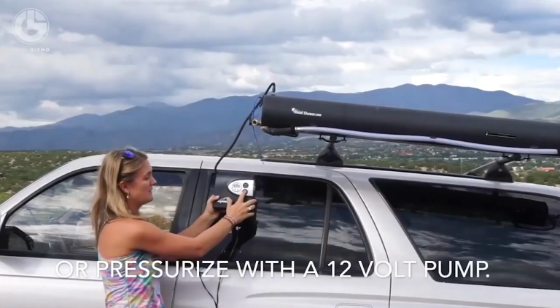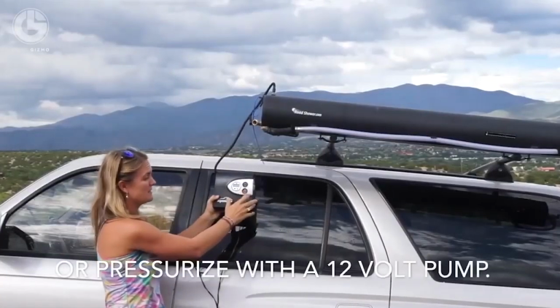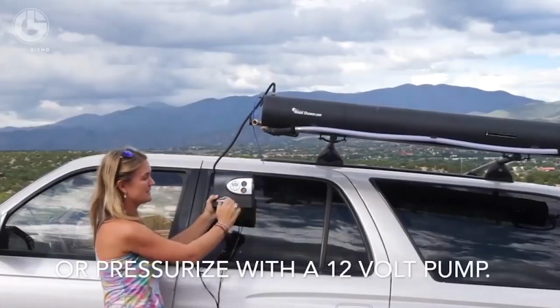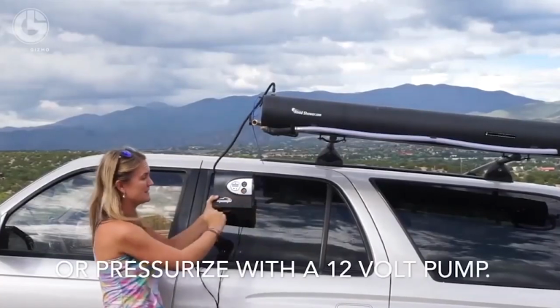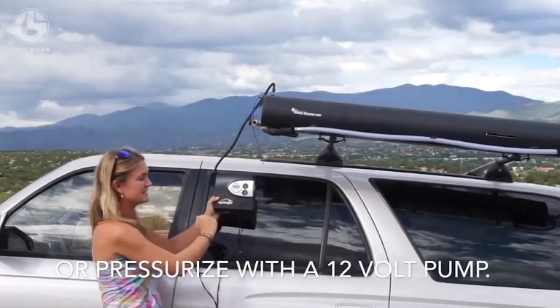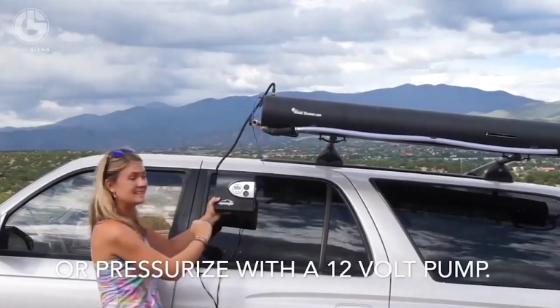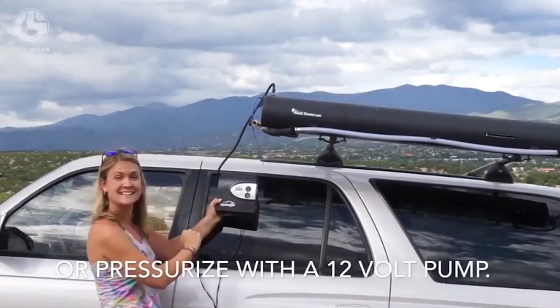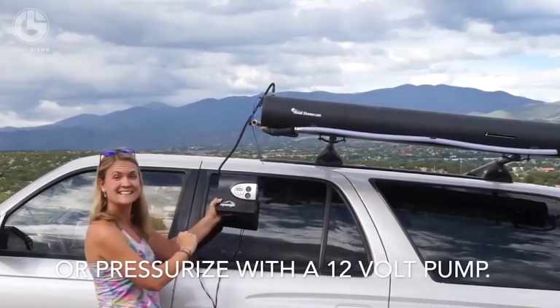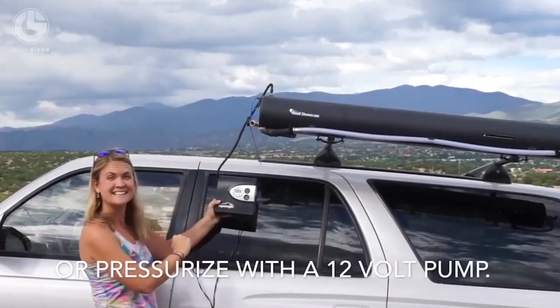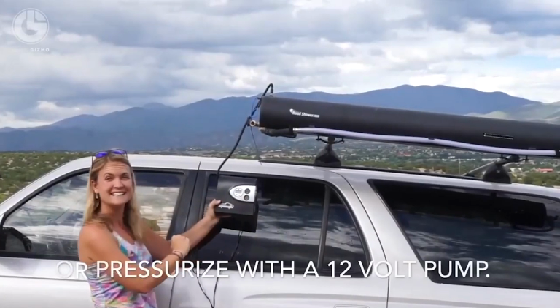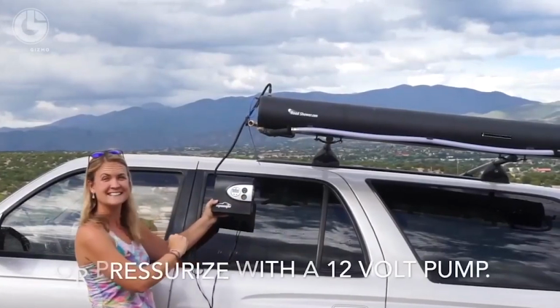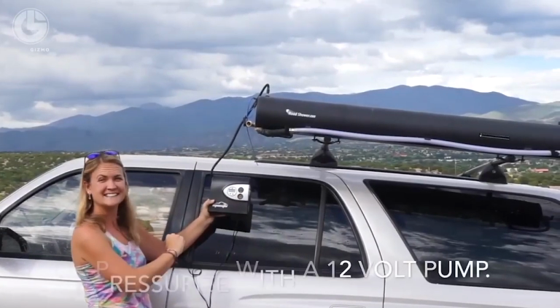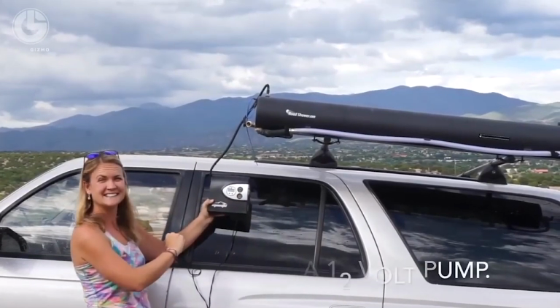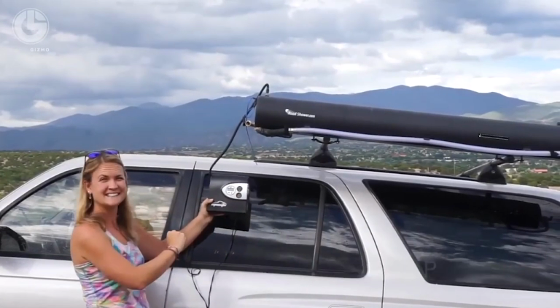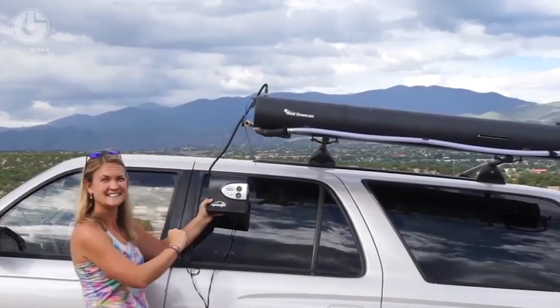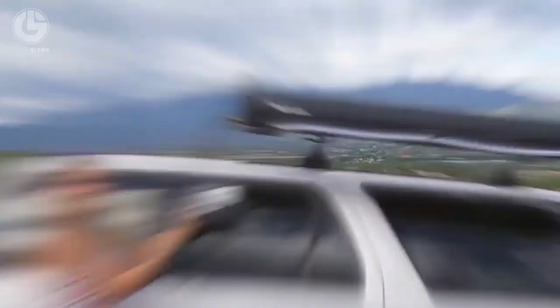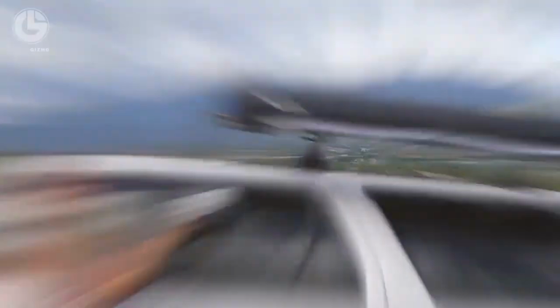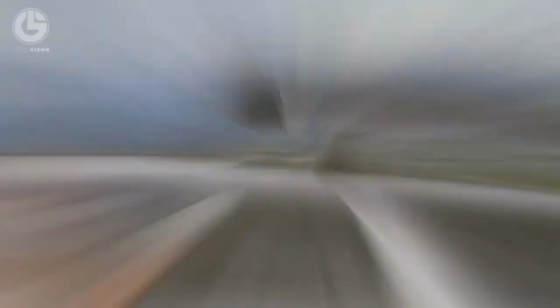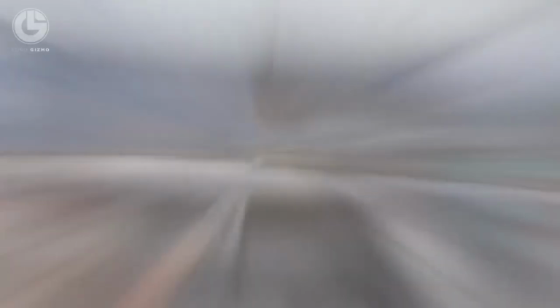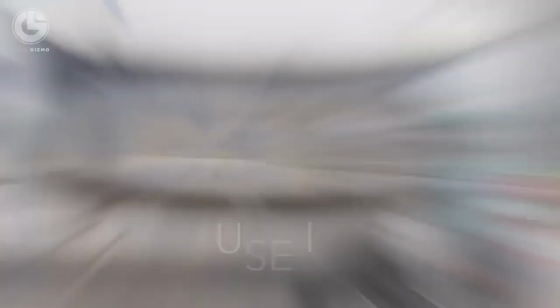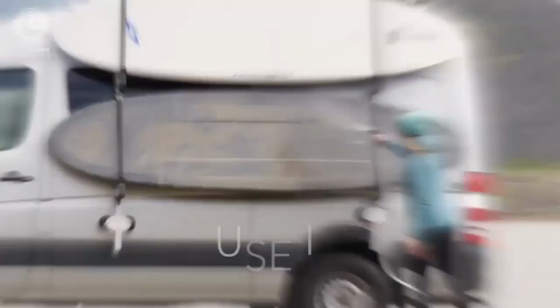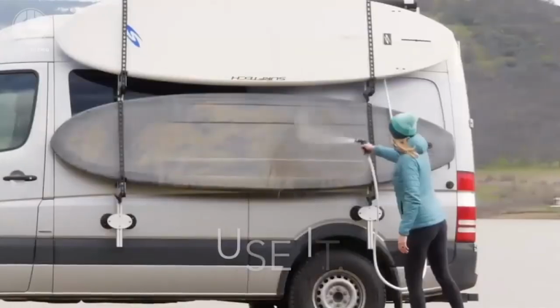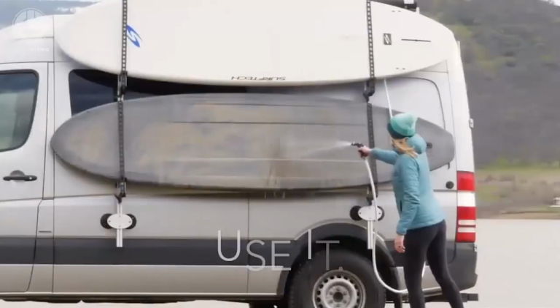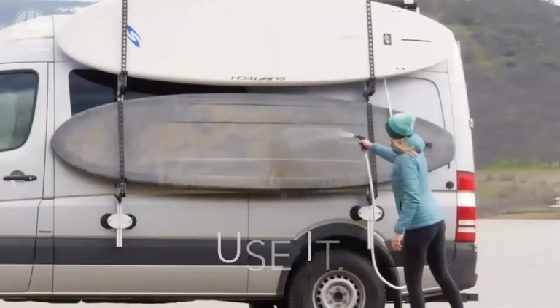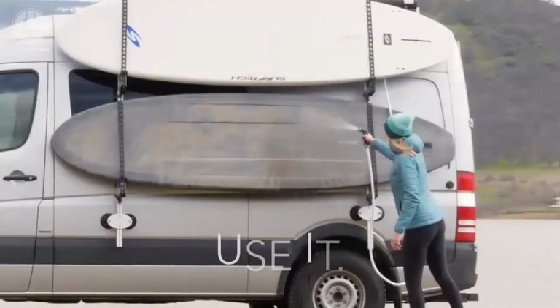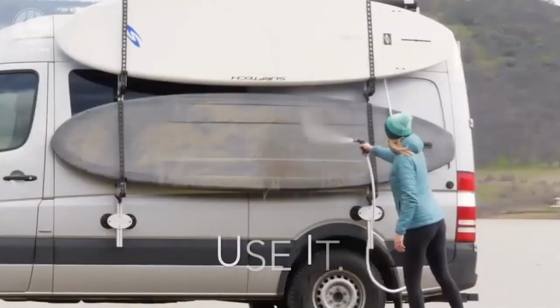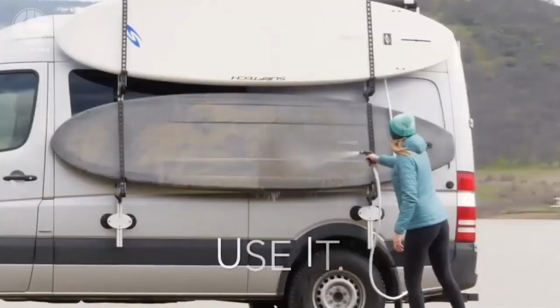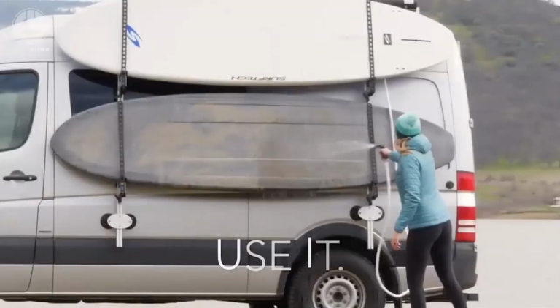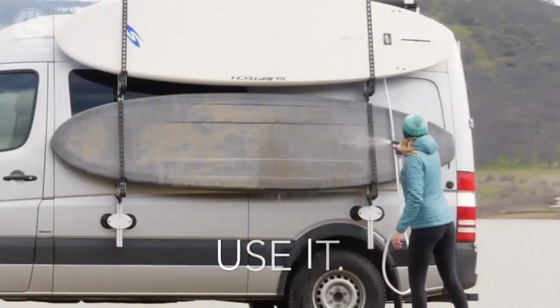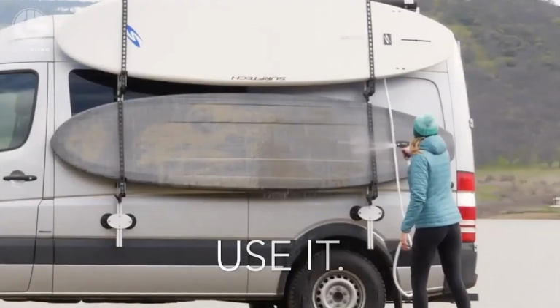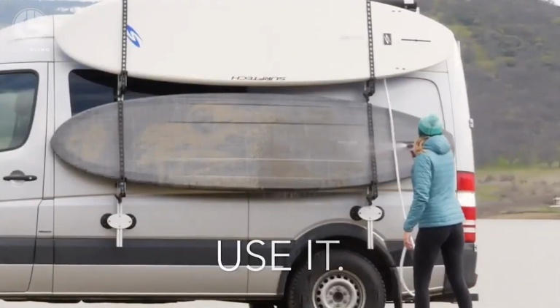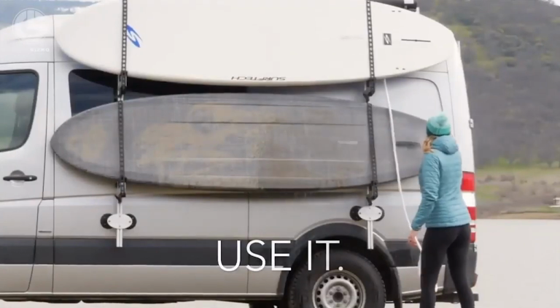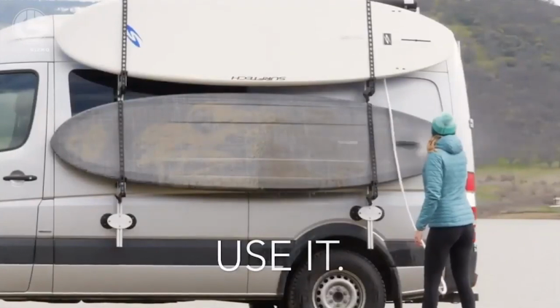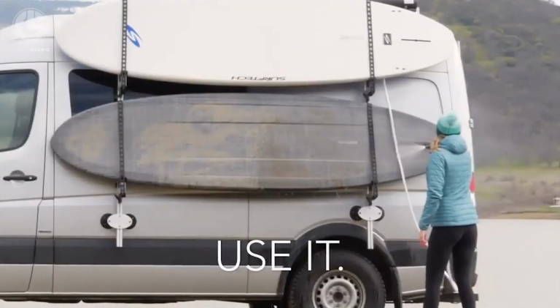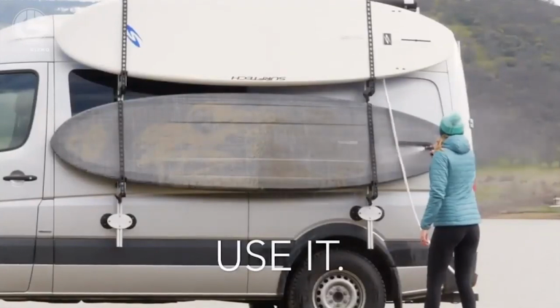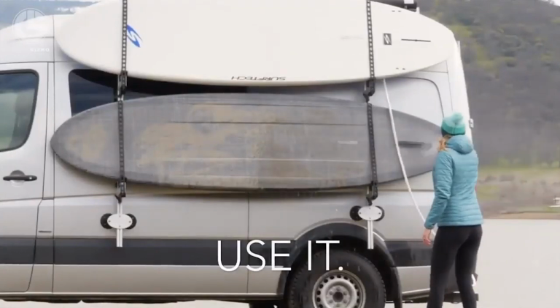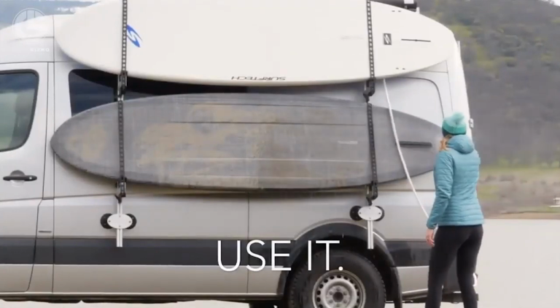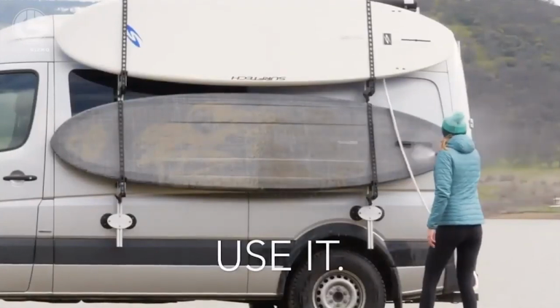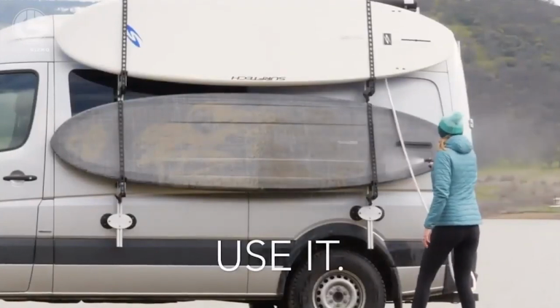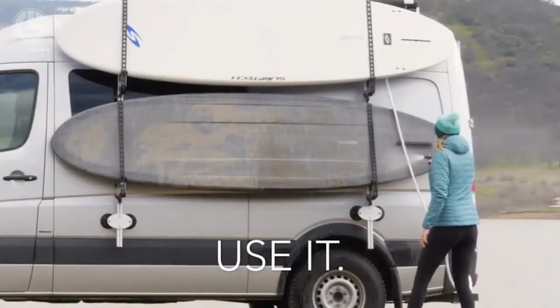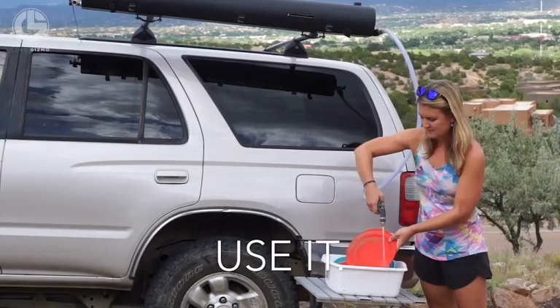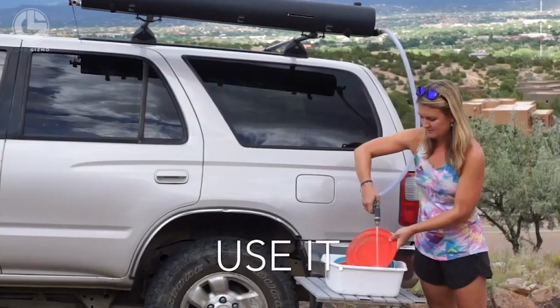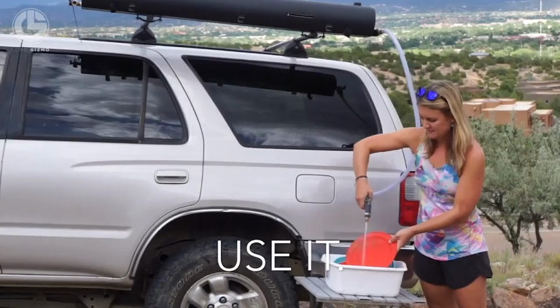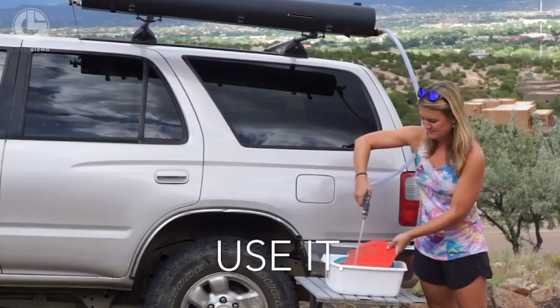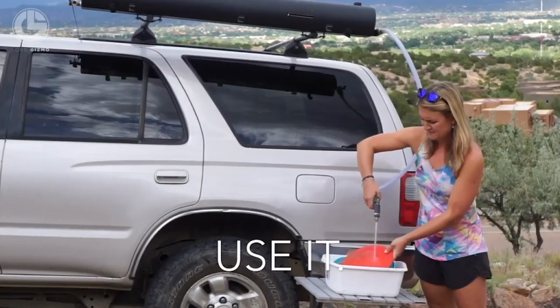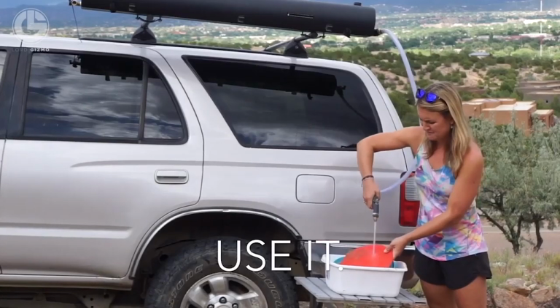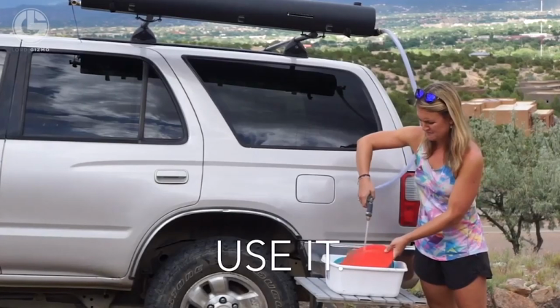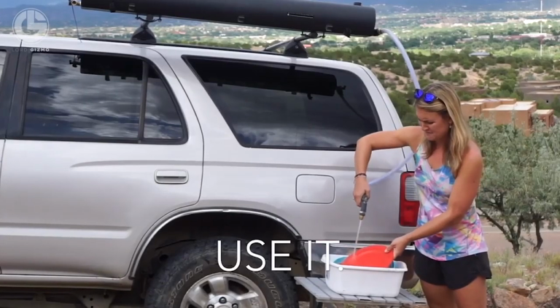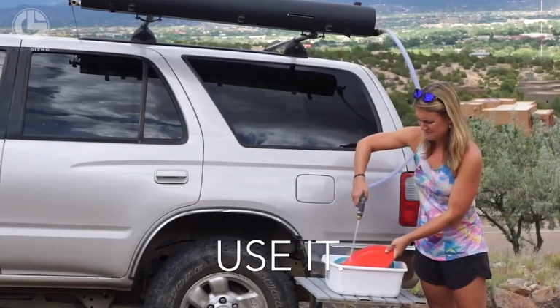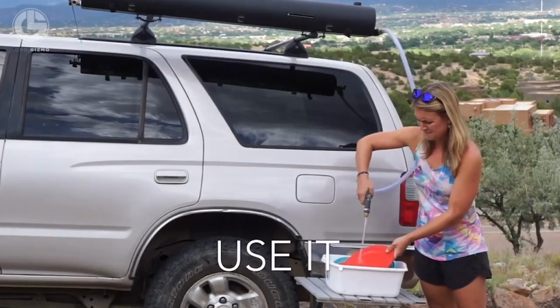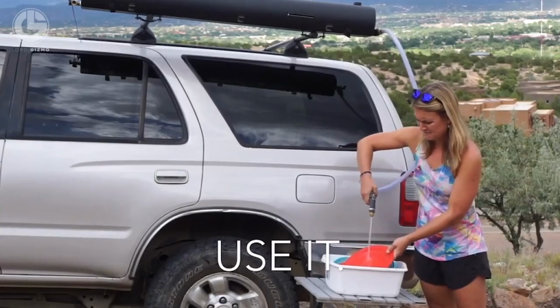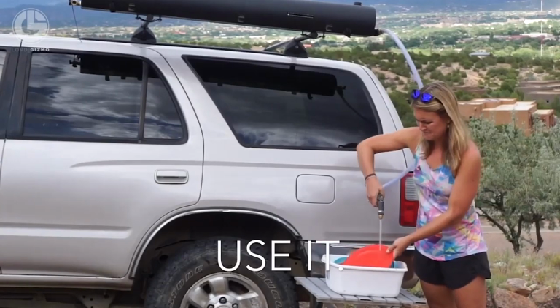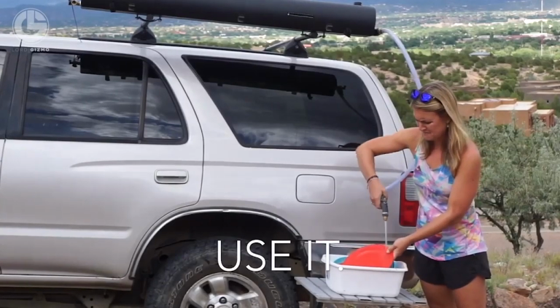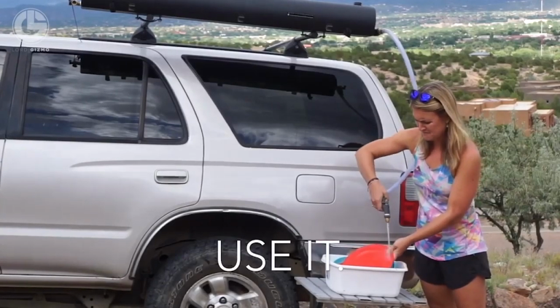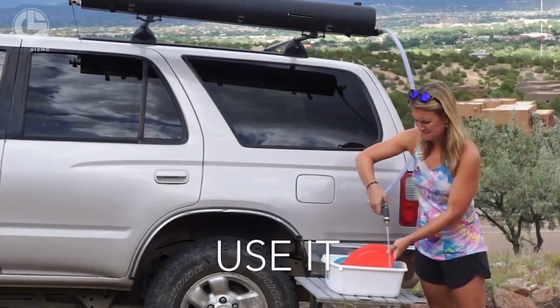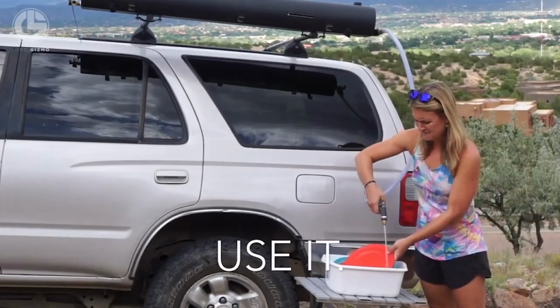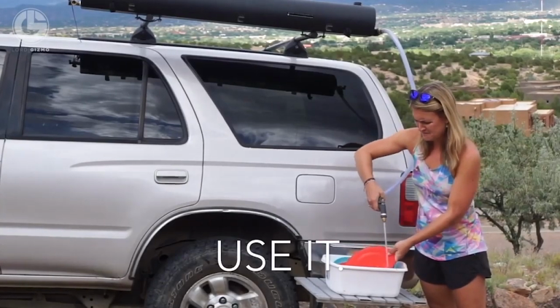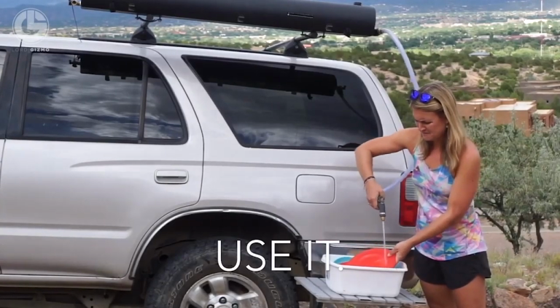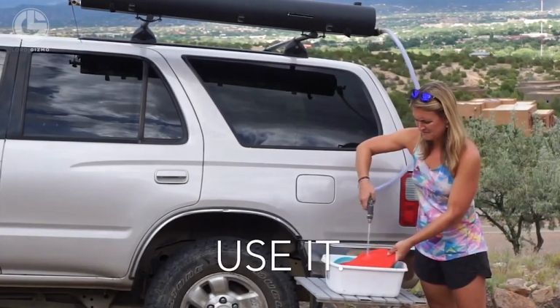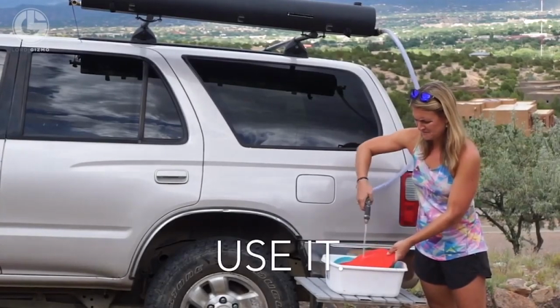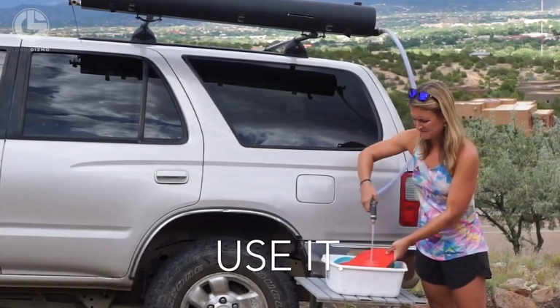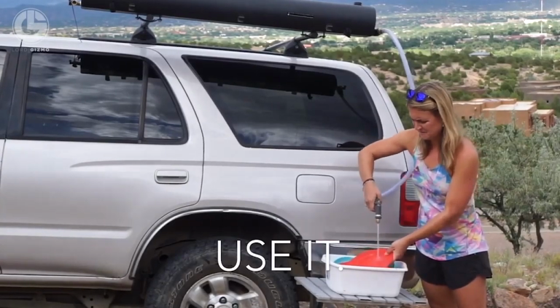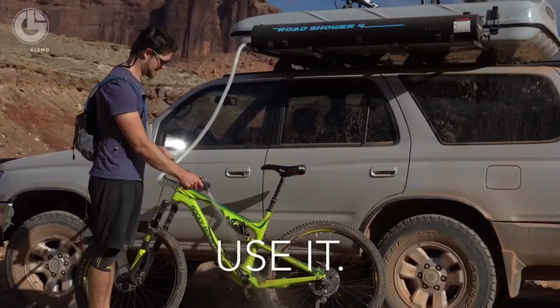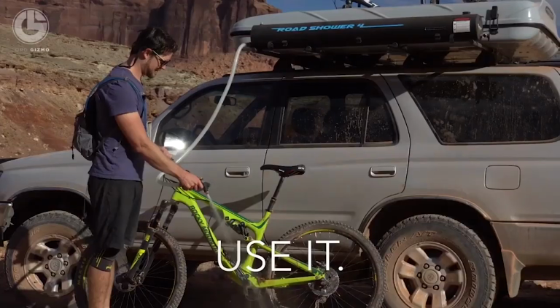You can even take a shower. But make sure to check its thermometer first, as it absorbs sunlight and gives you a hot shower anywhere you need.